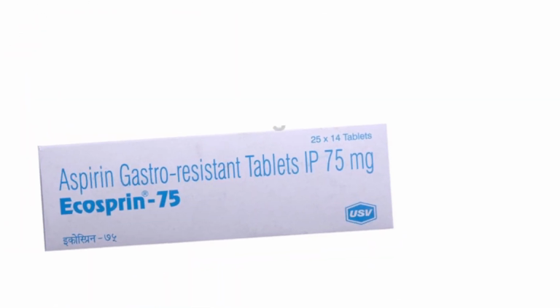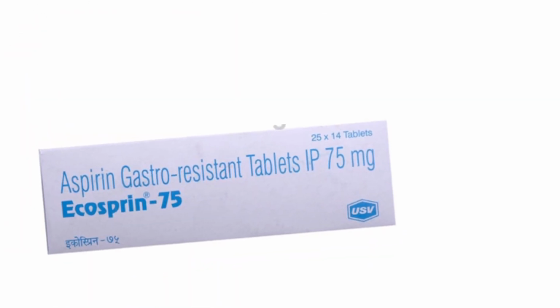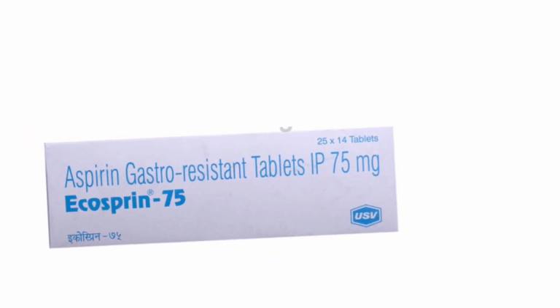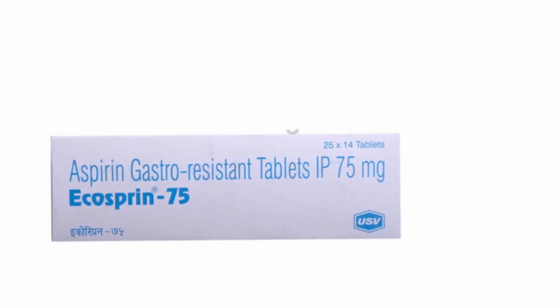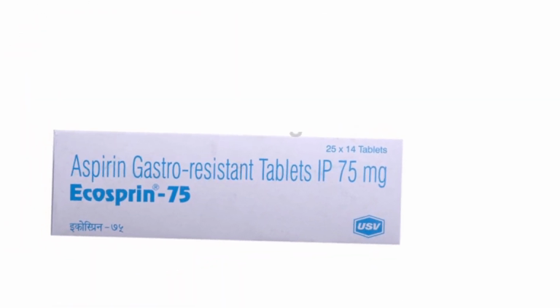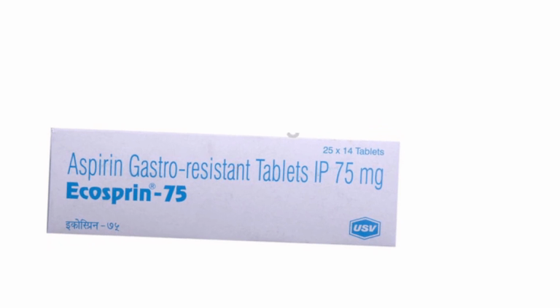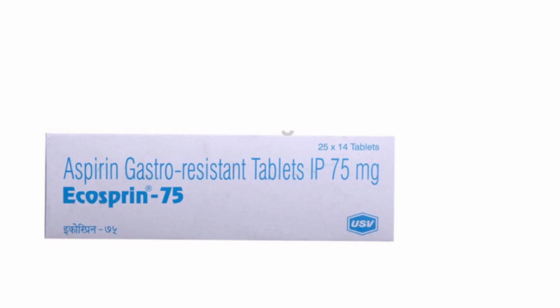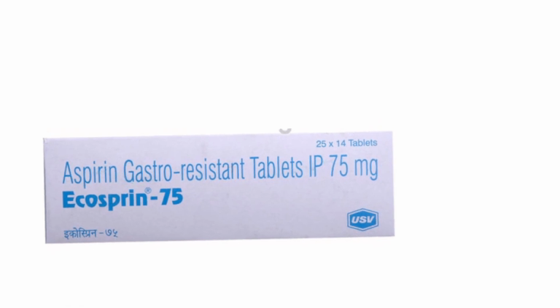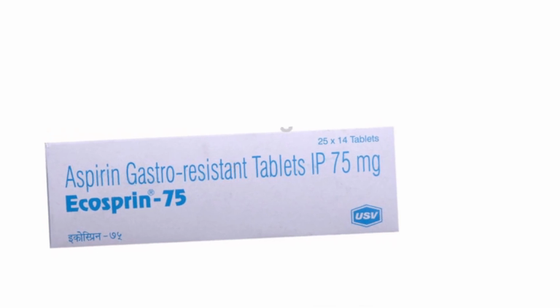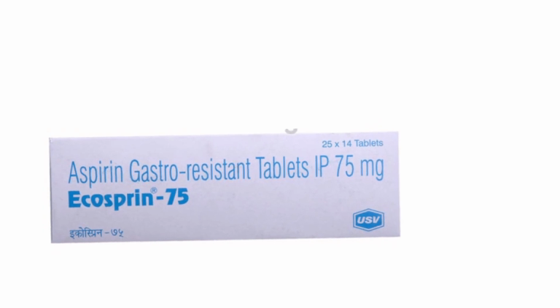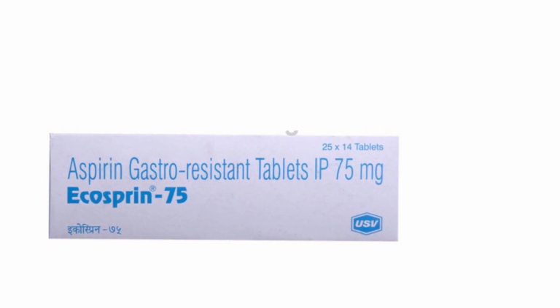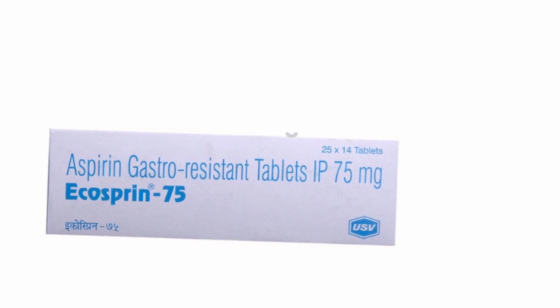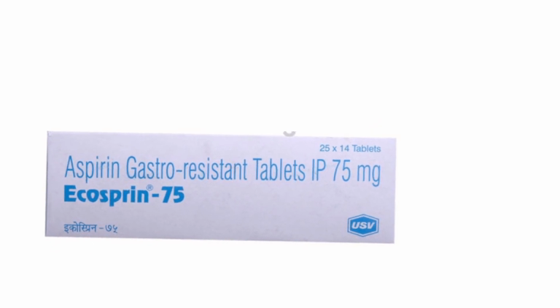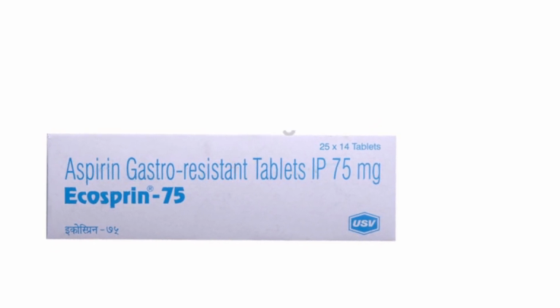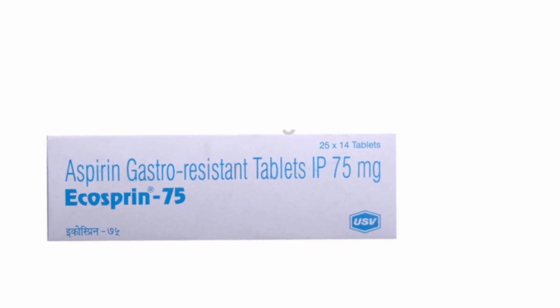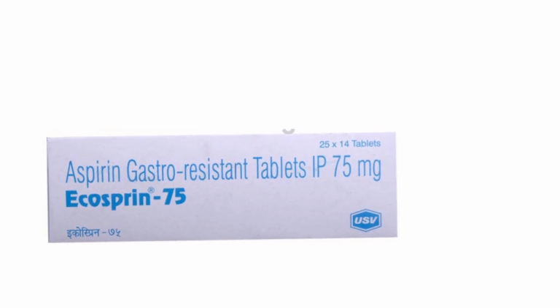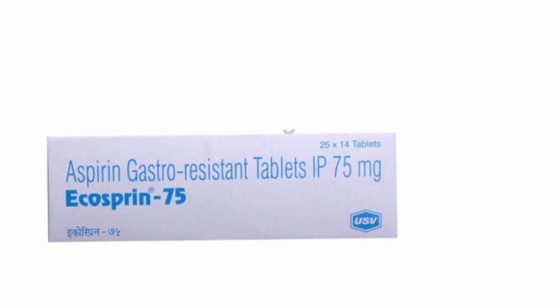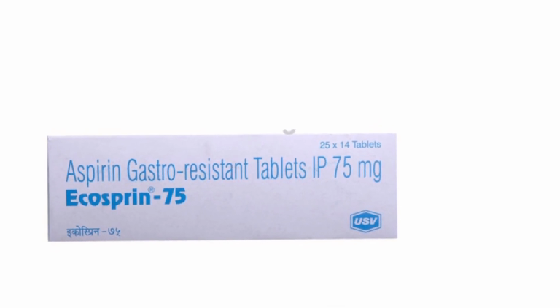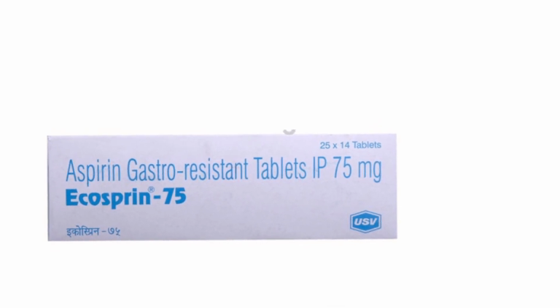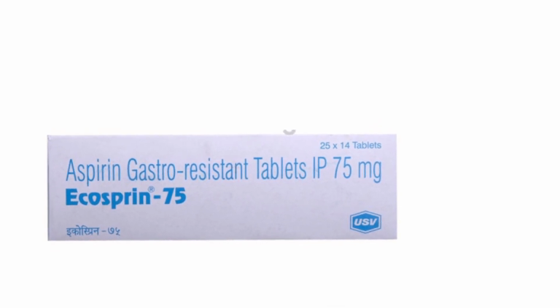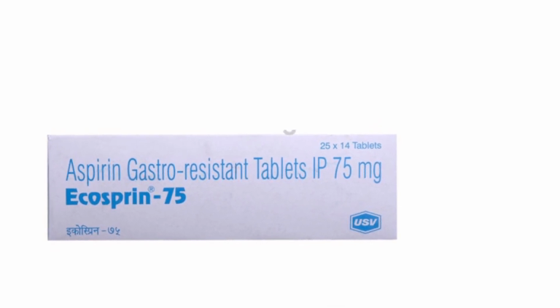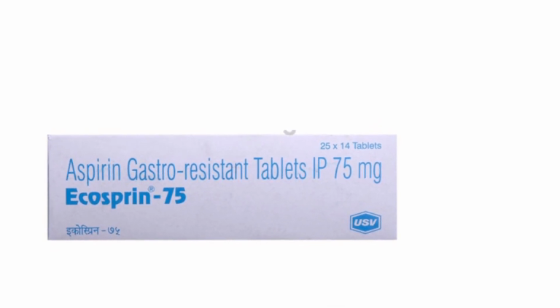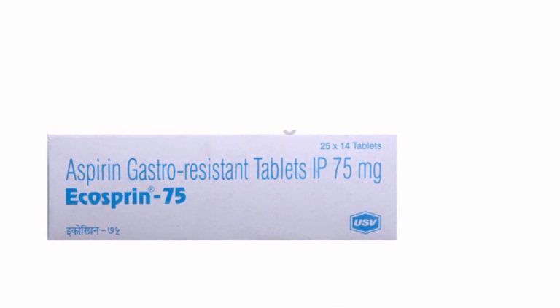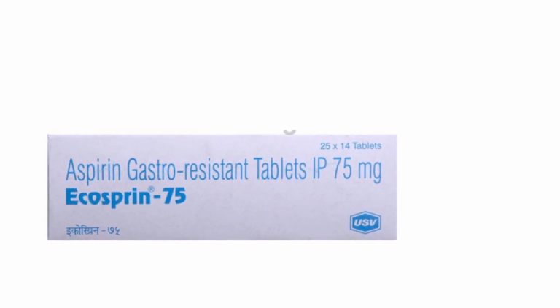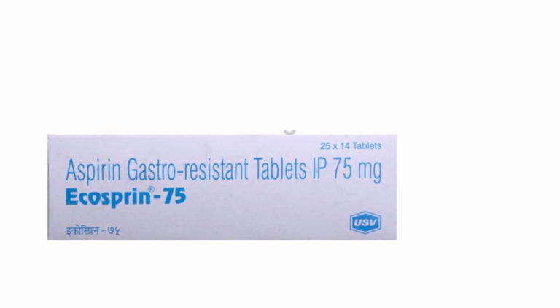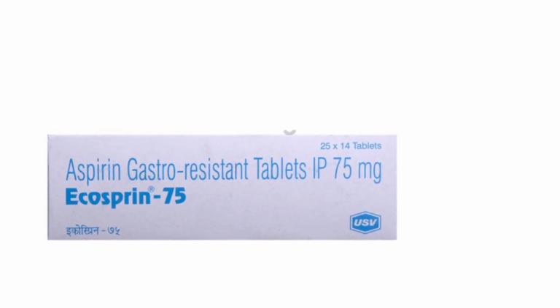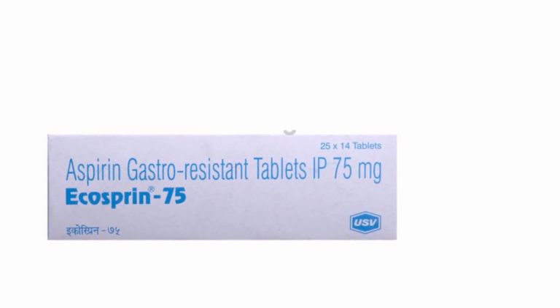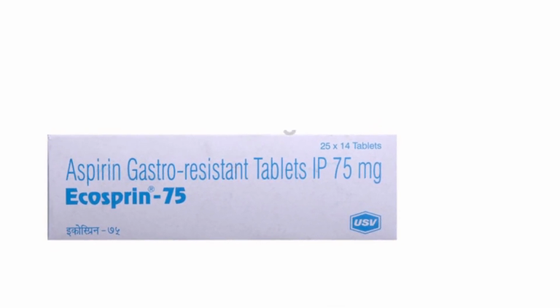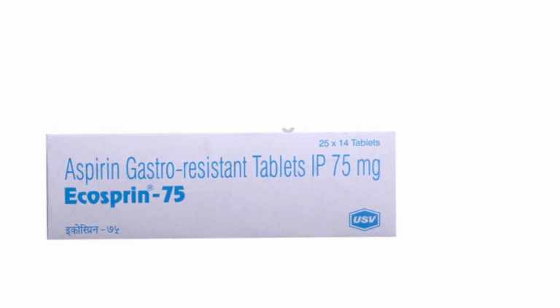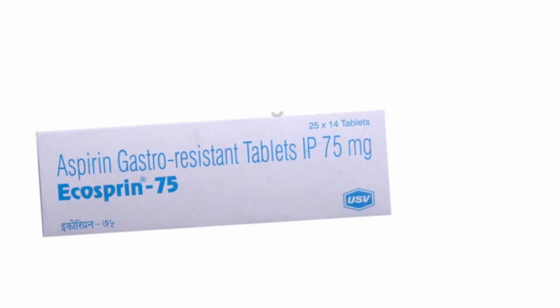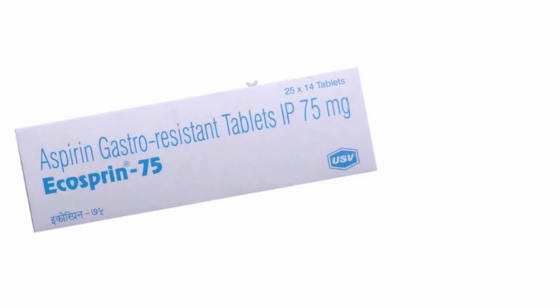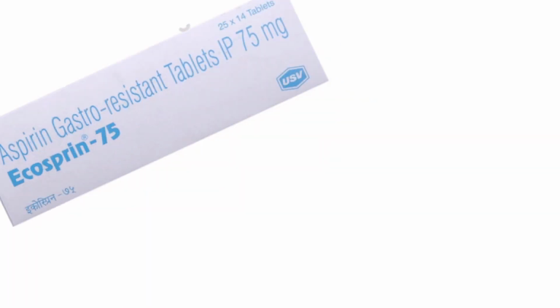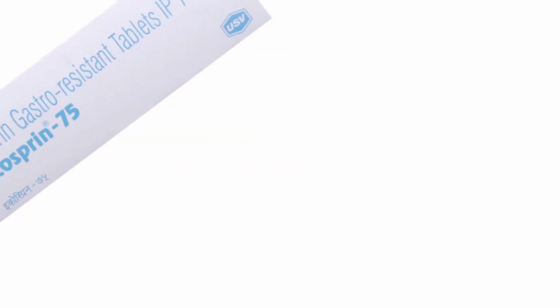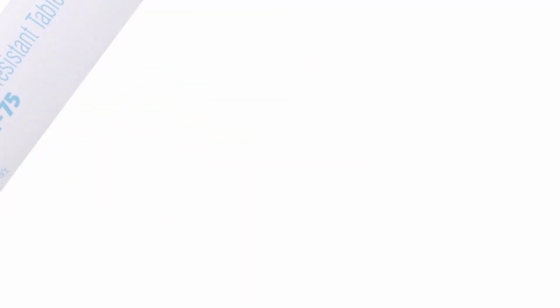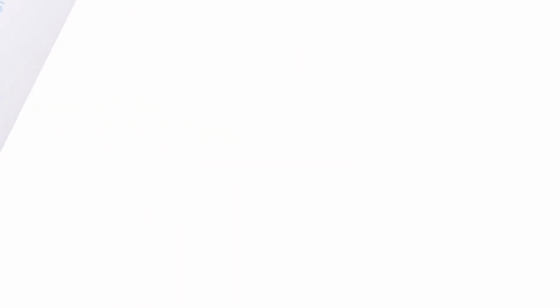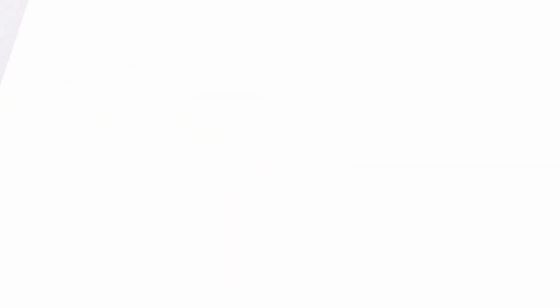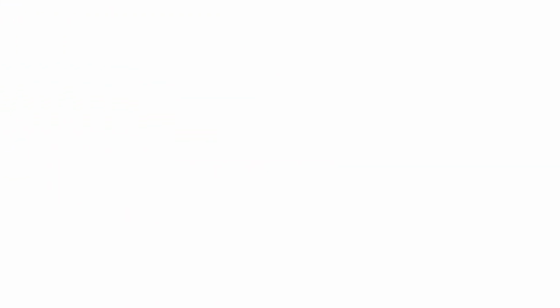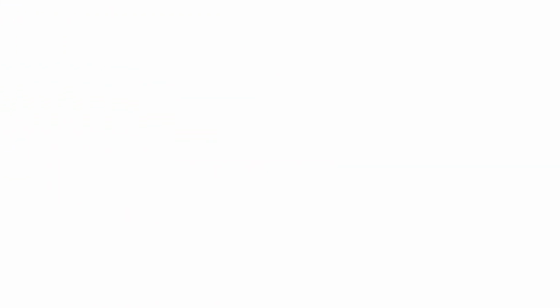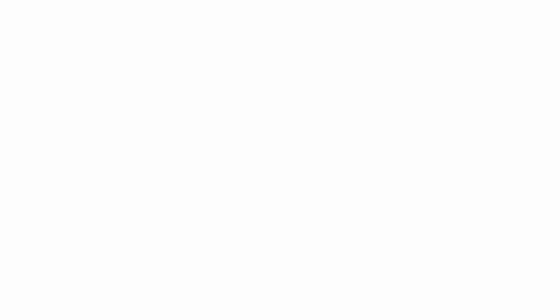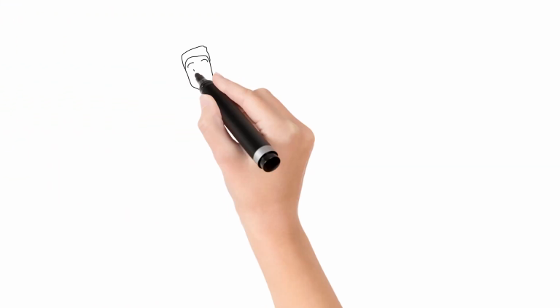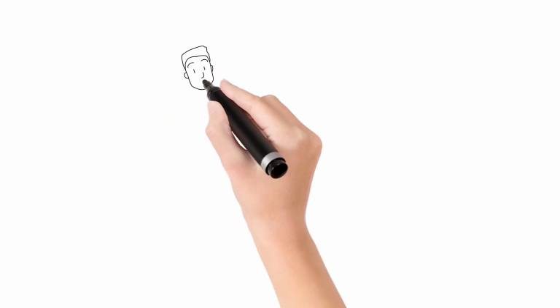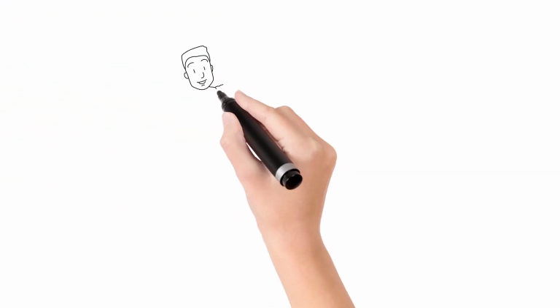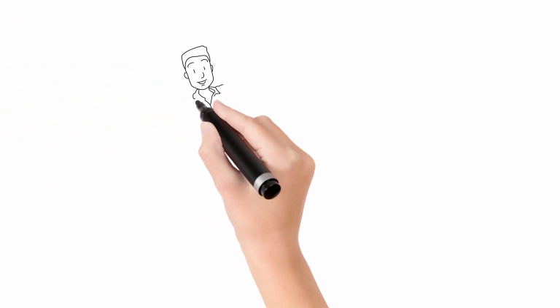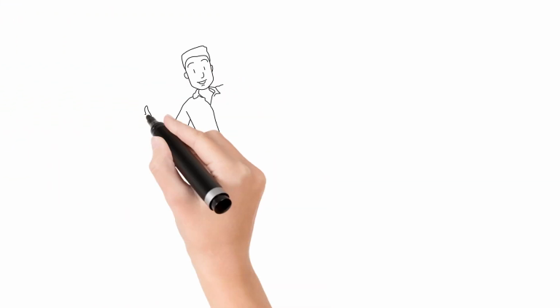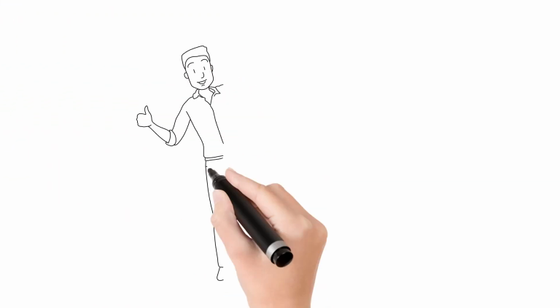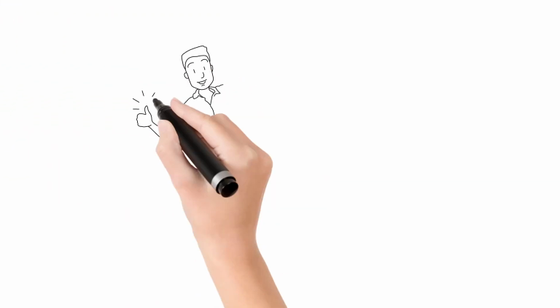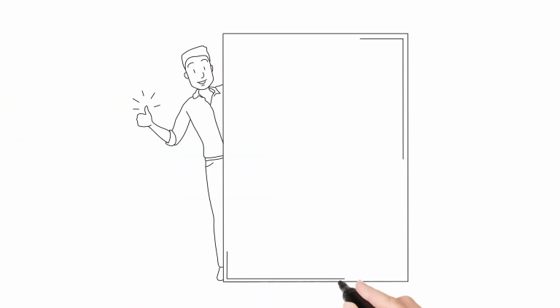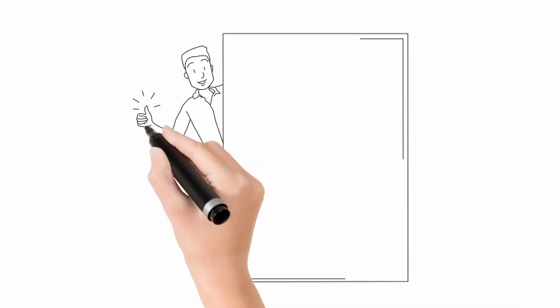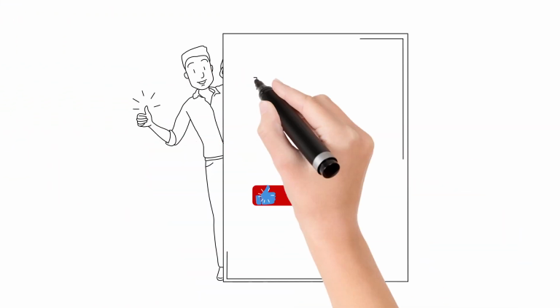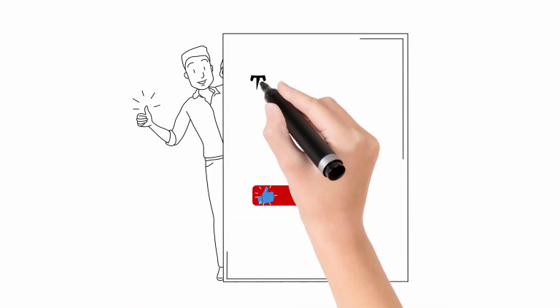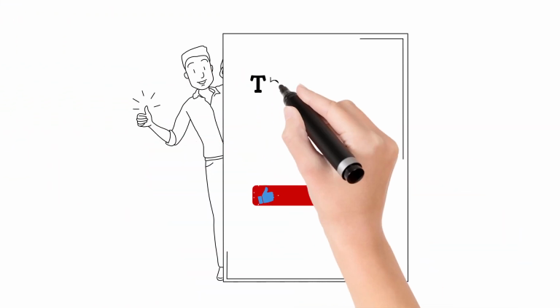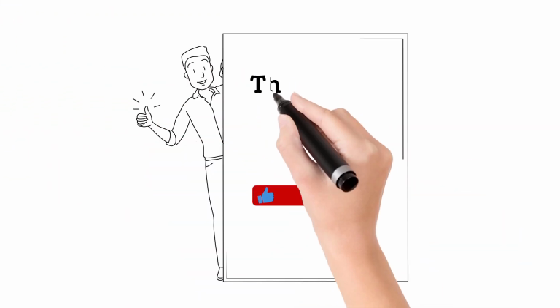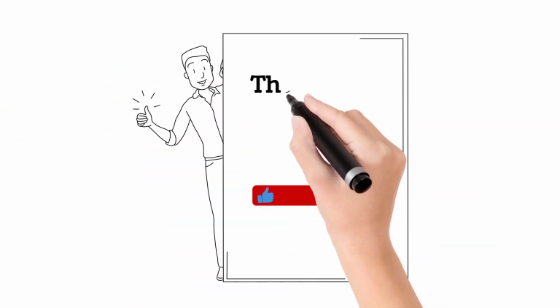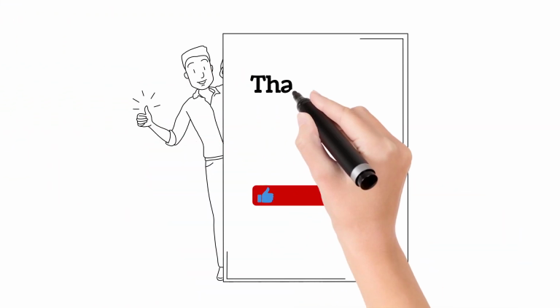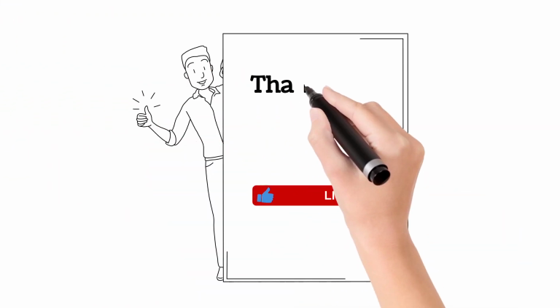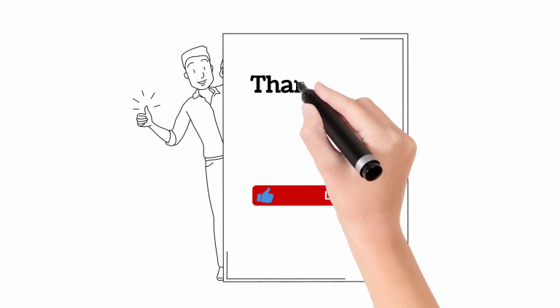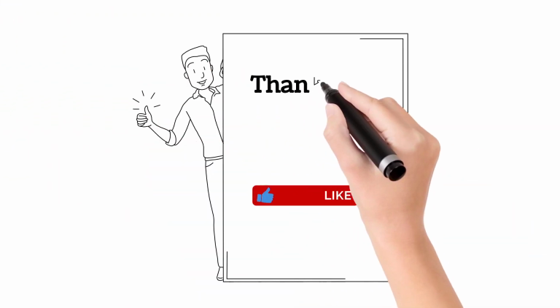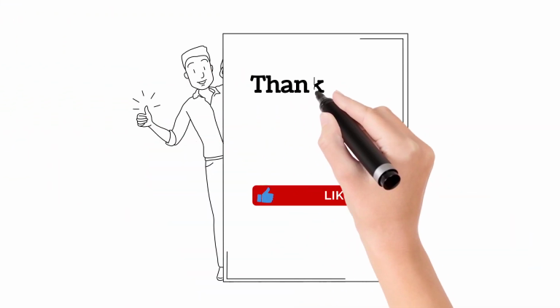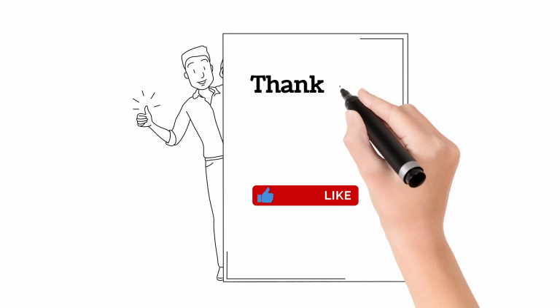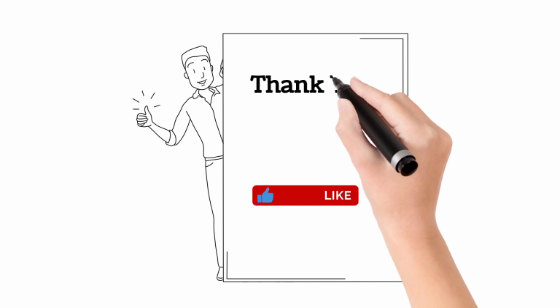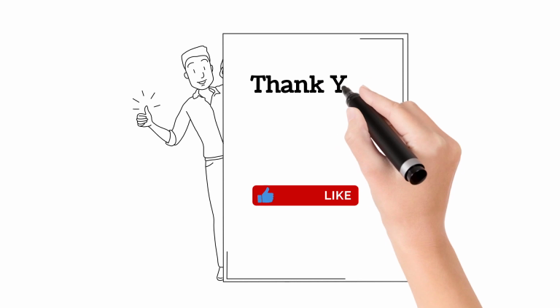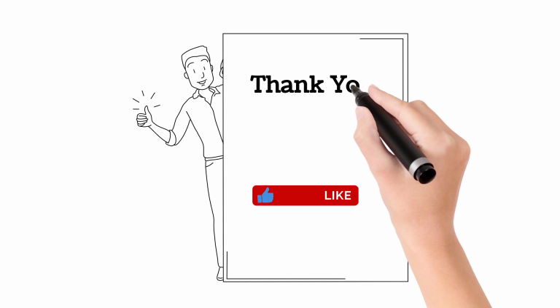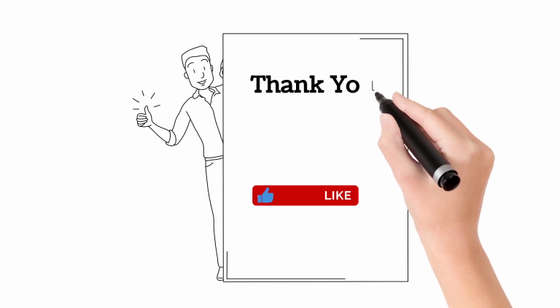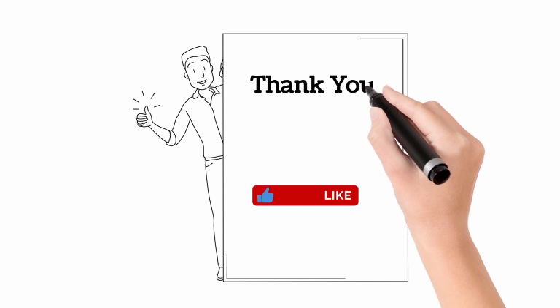This is all about Echosprin. Hope you liked the video. Please share and subscribe to our channel. Thank you.